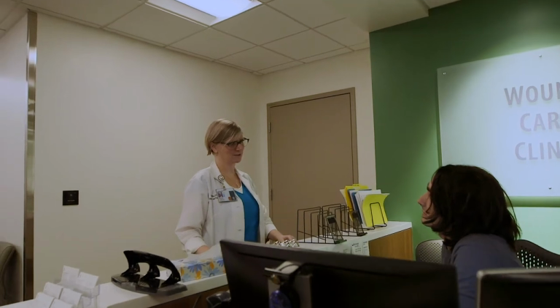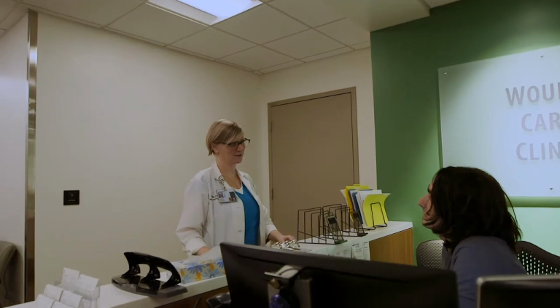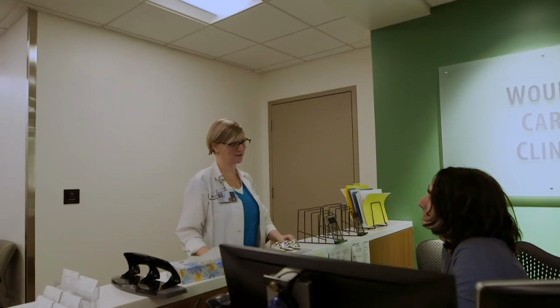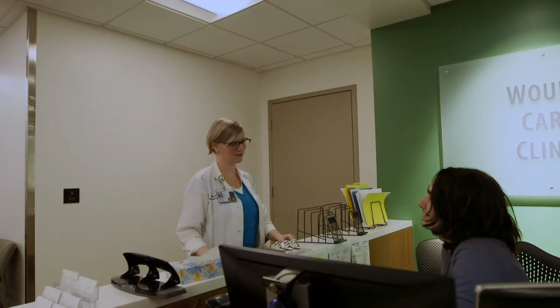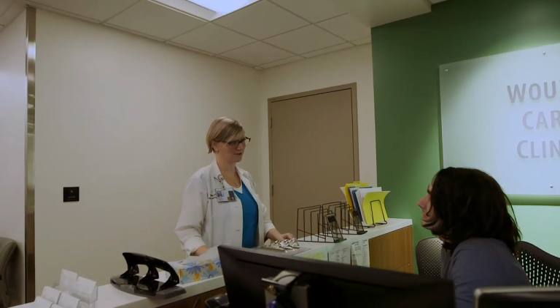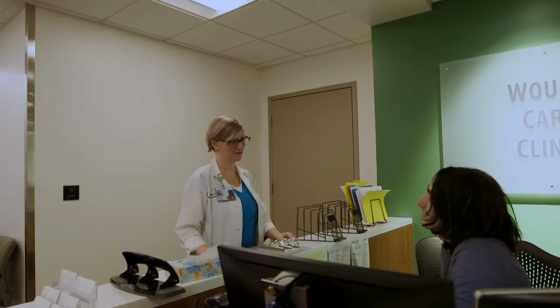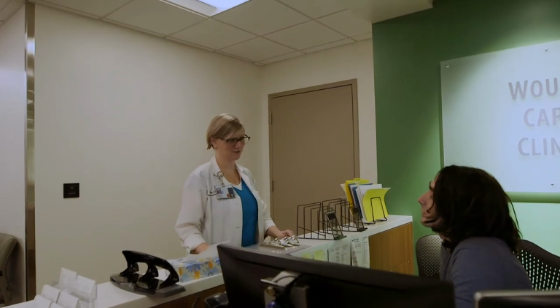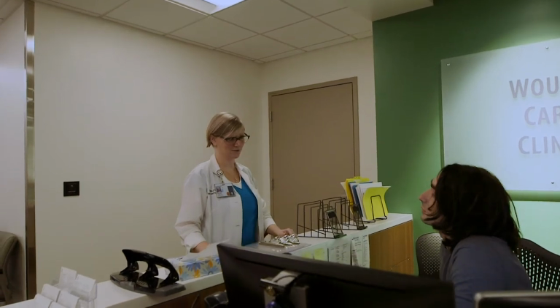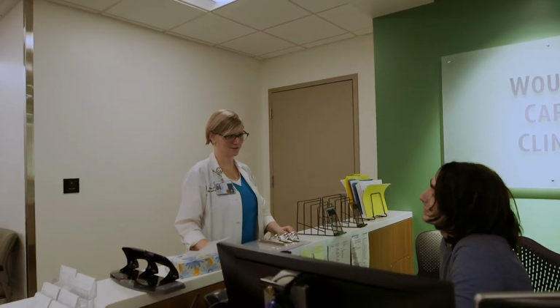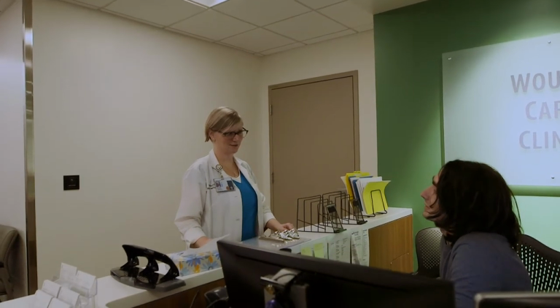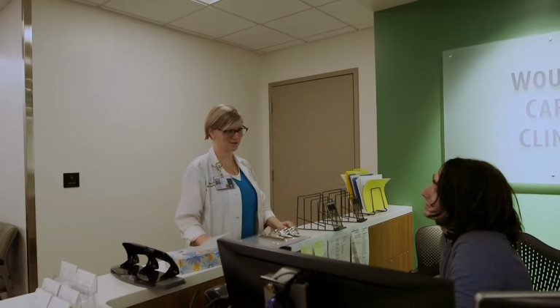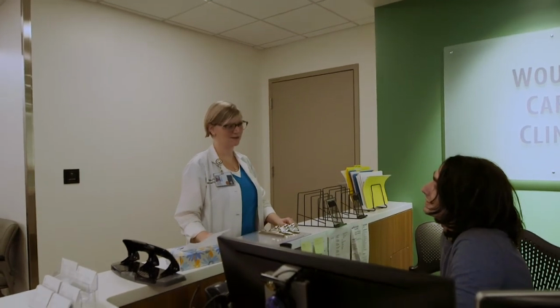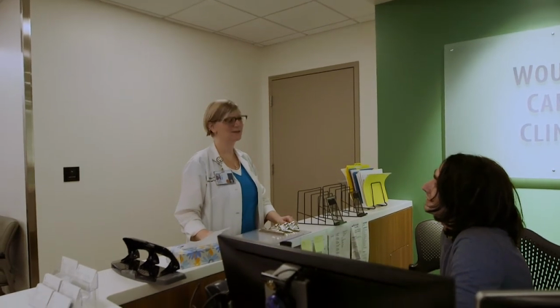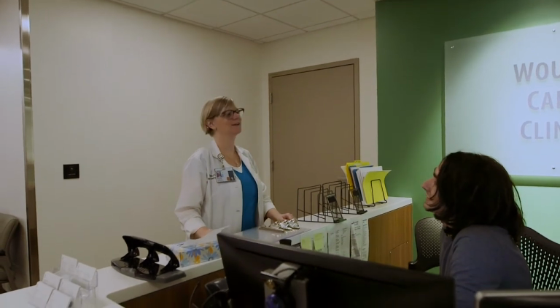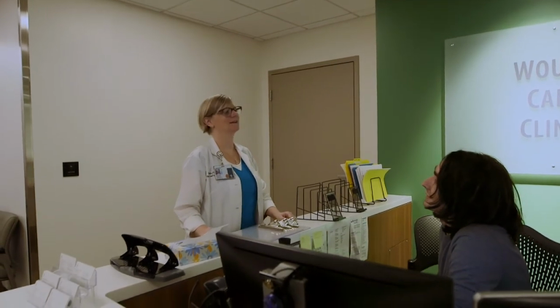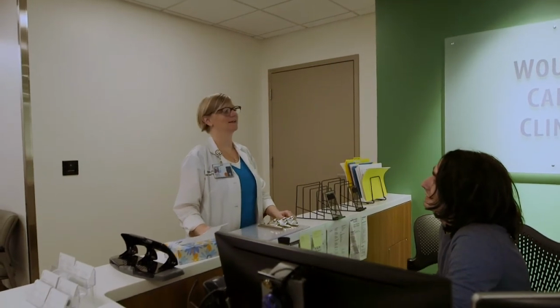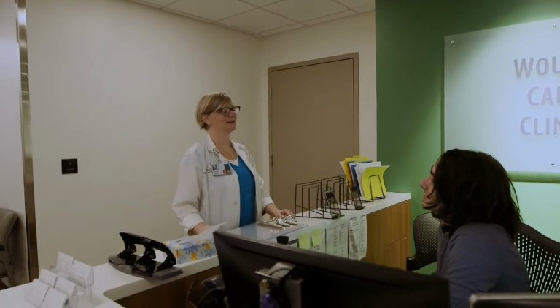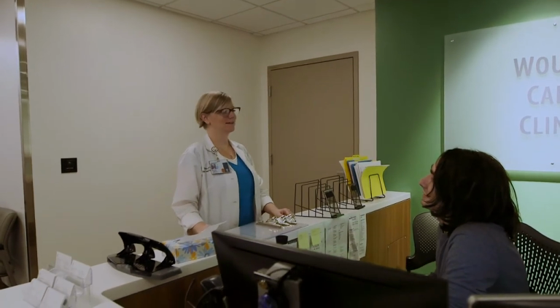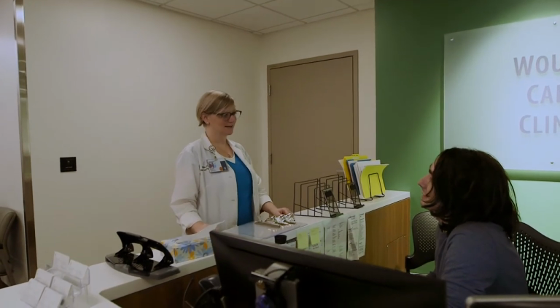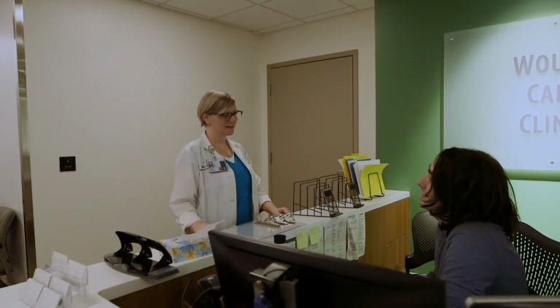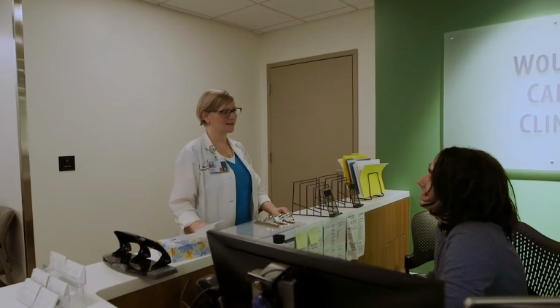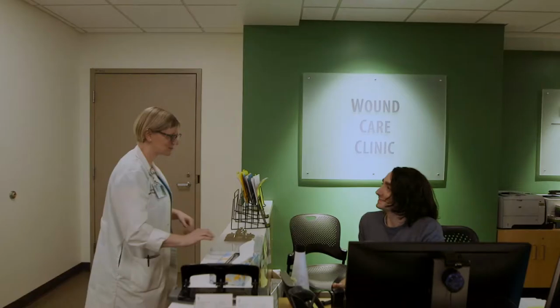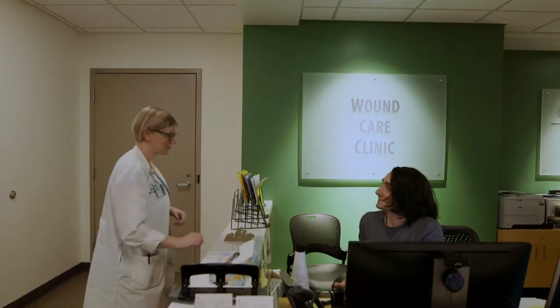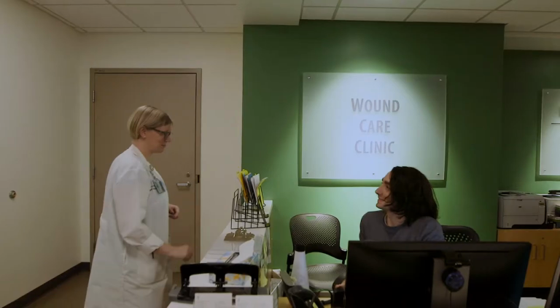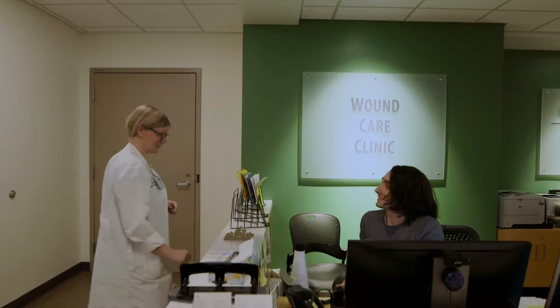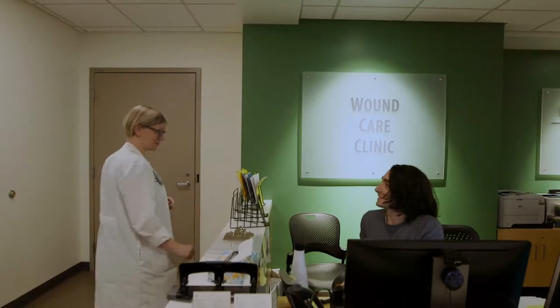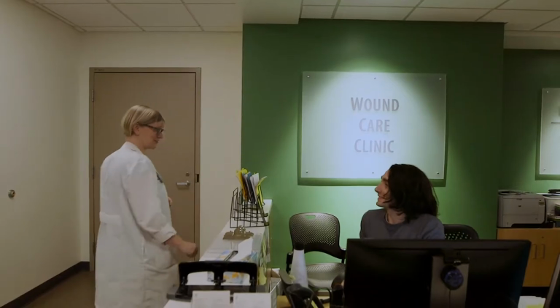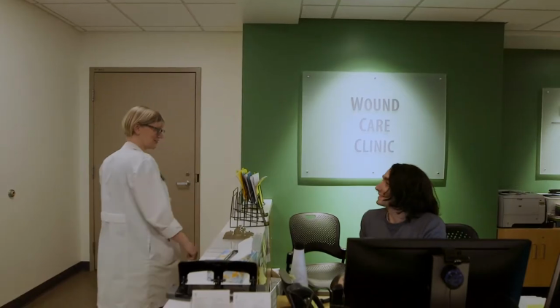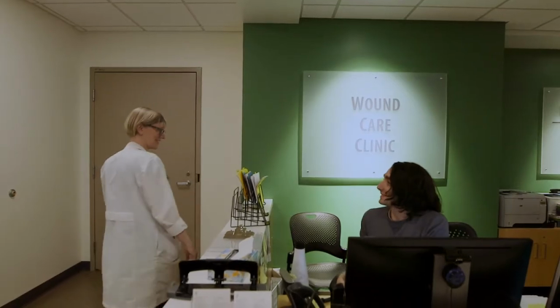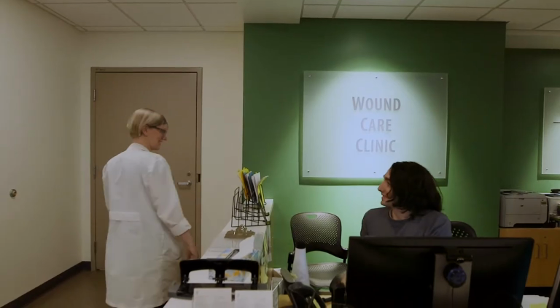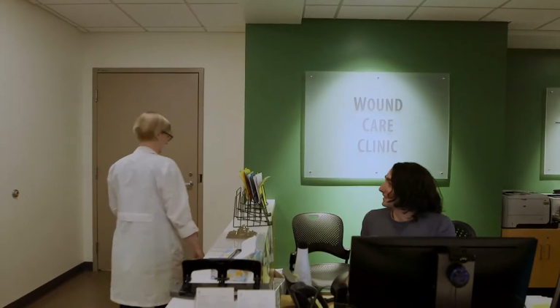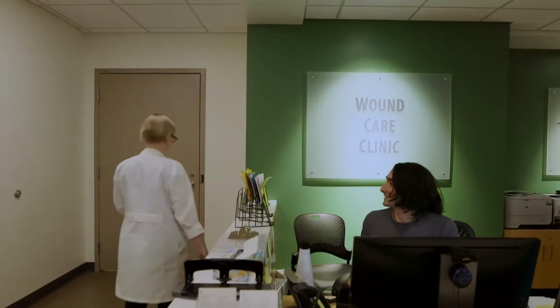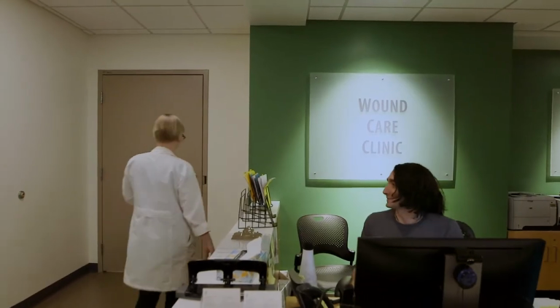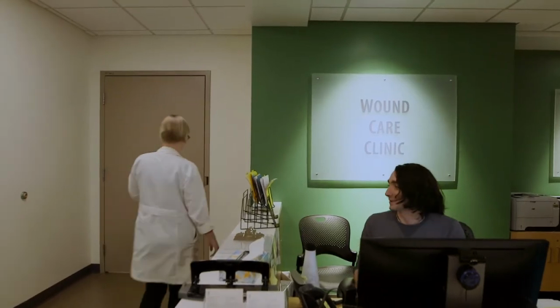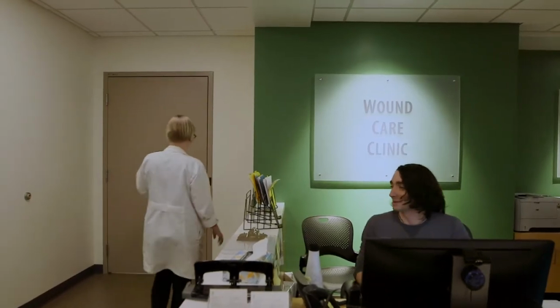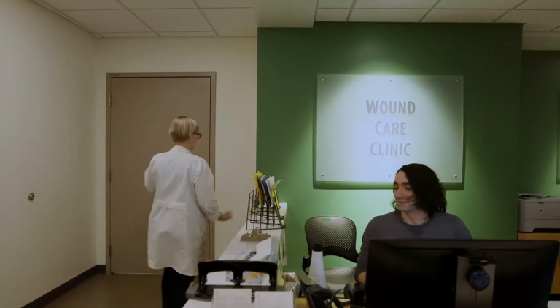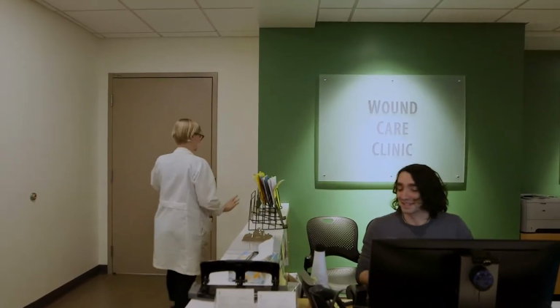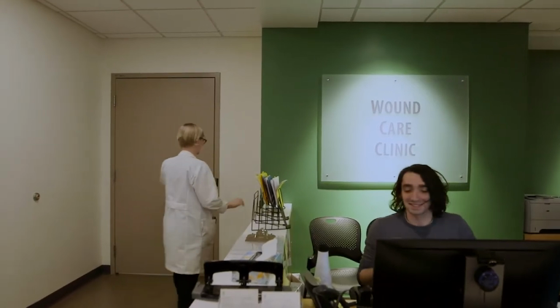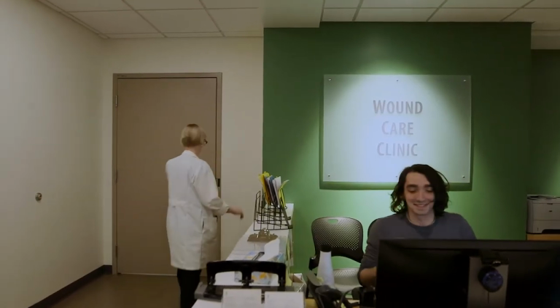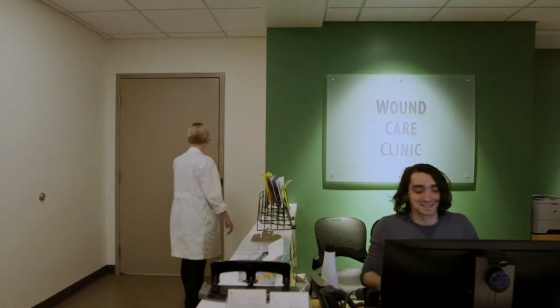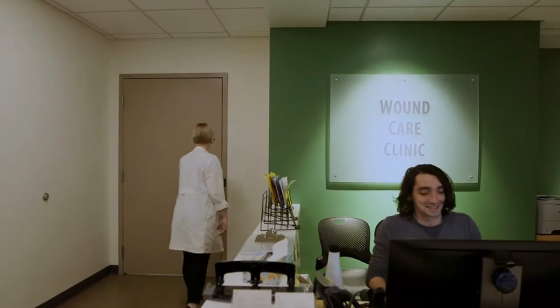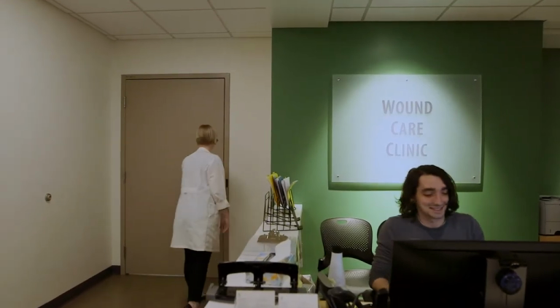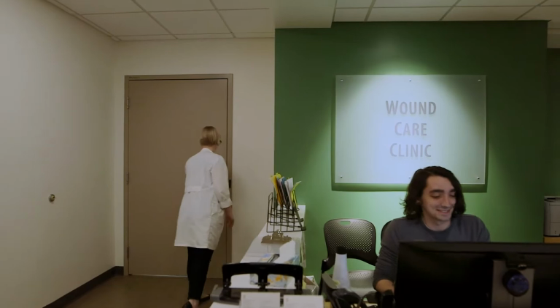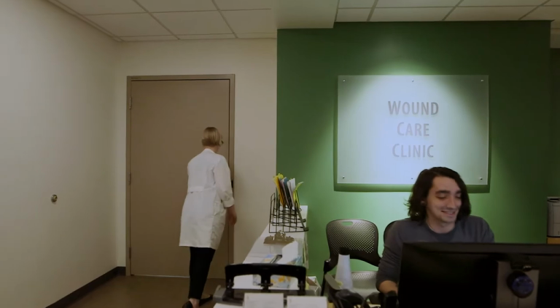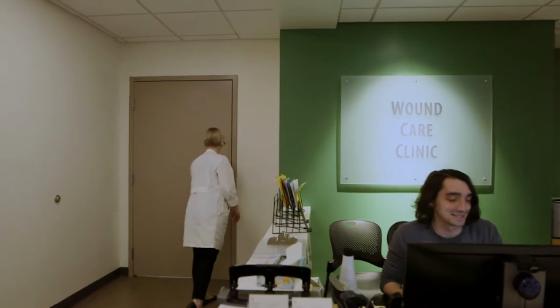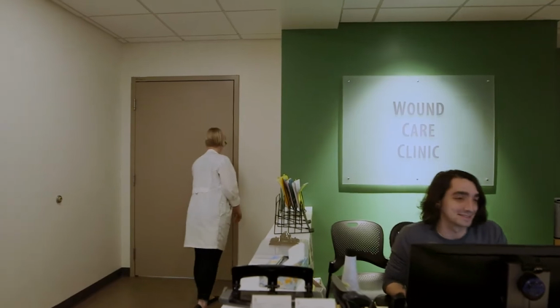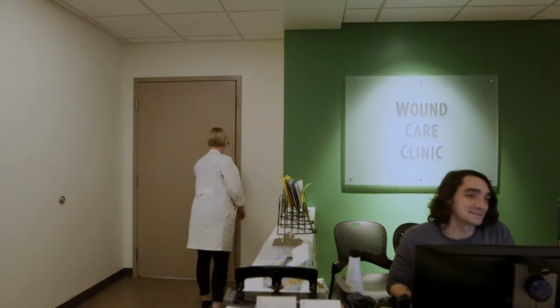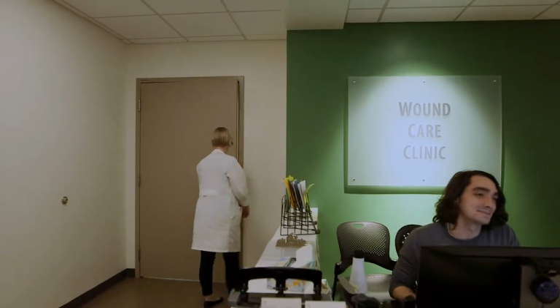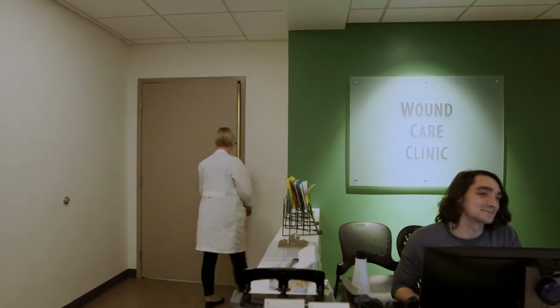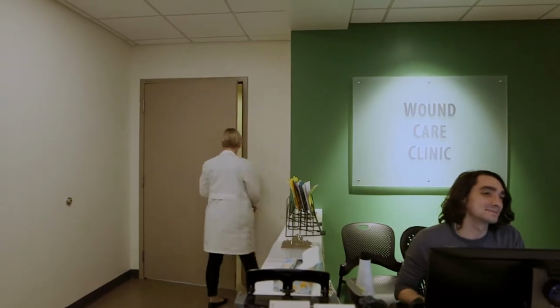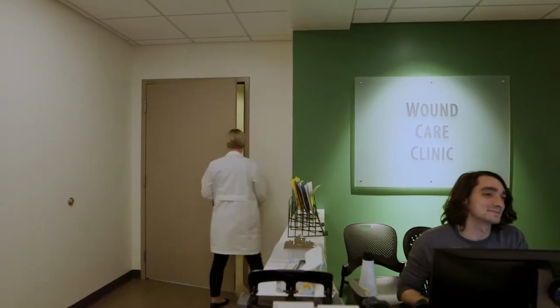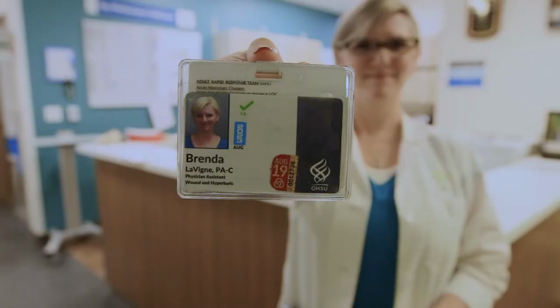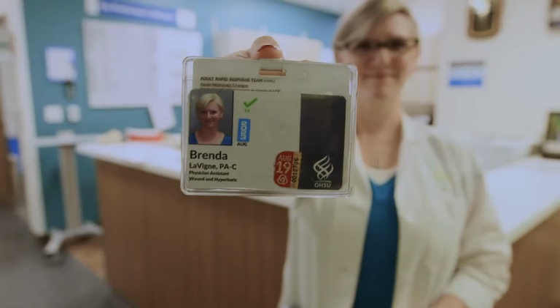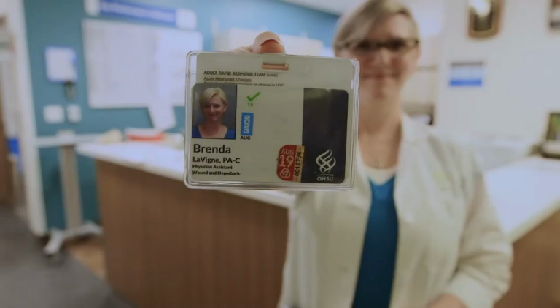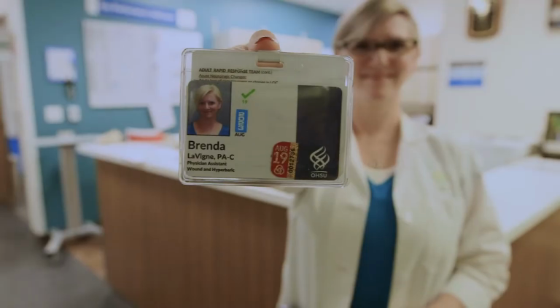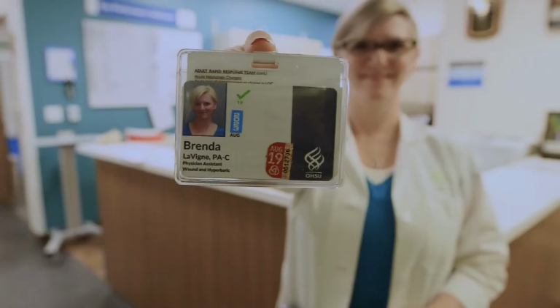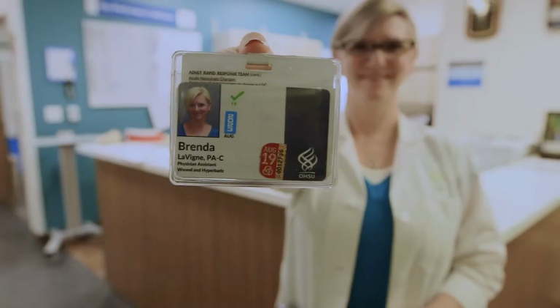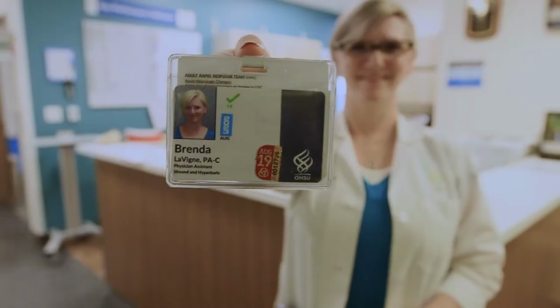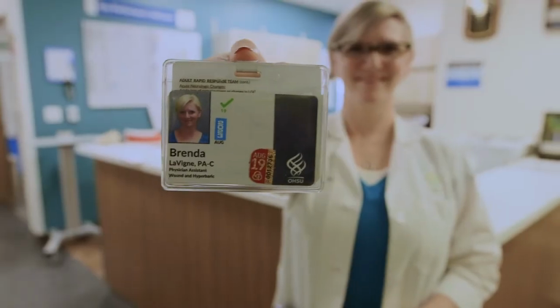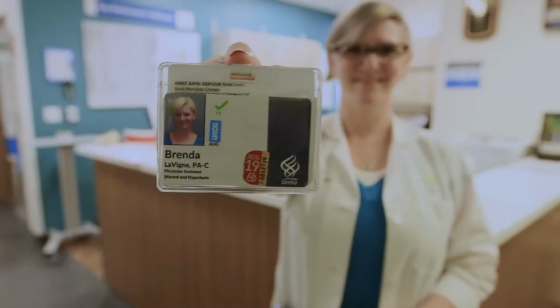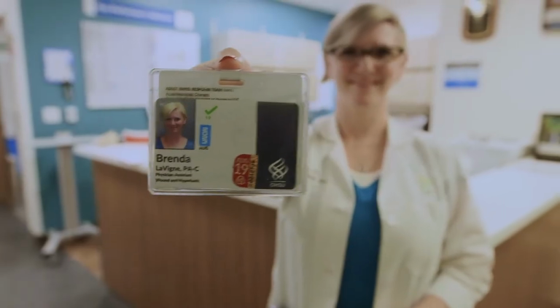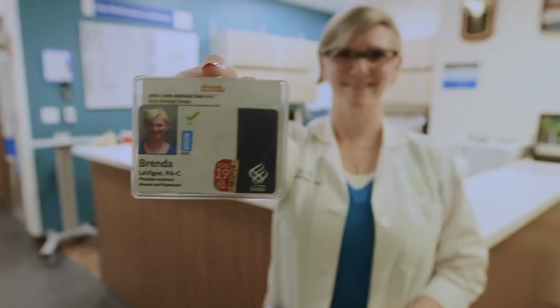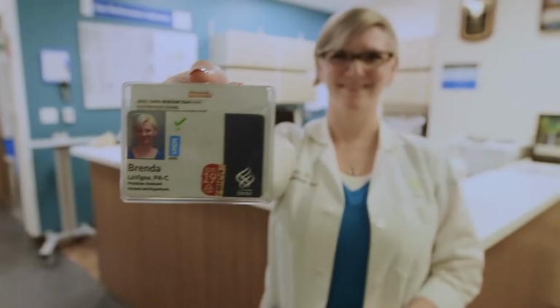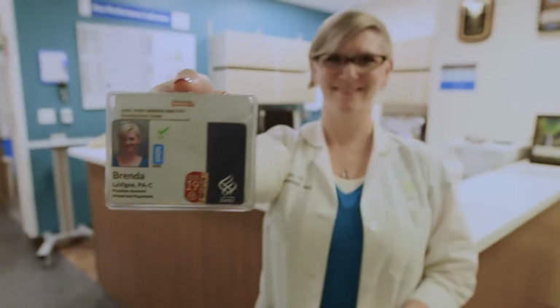I'm Brenda Levine. I'm a physician assistant here at OHSU in the wound and hyperbaric clinic. It's small but we are rocking here.